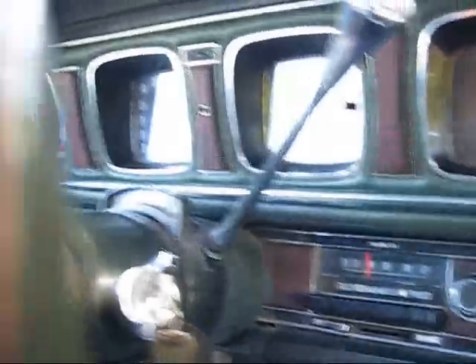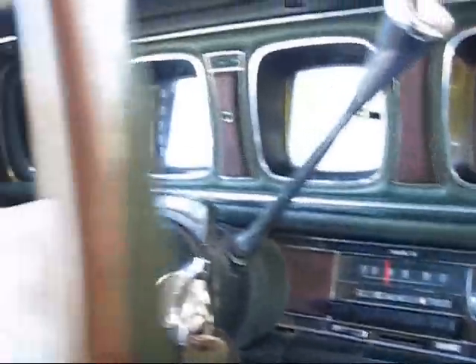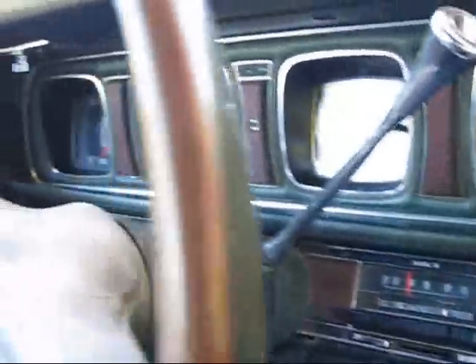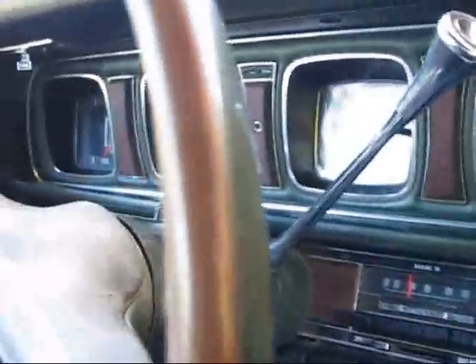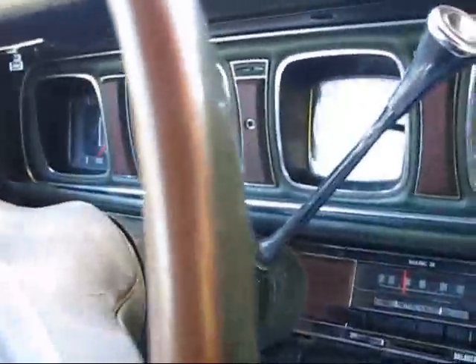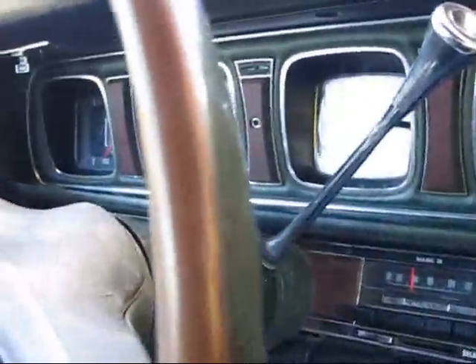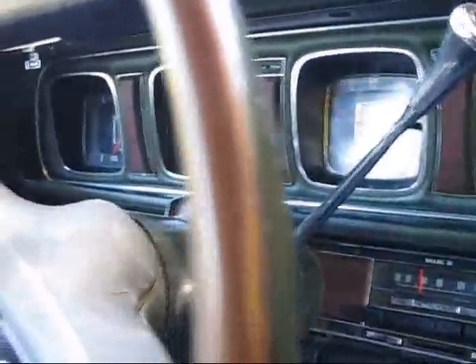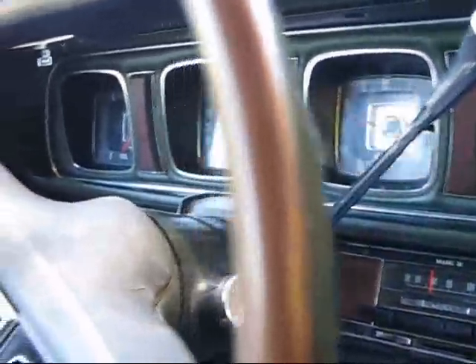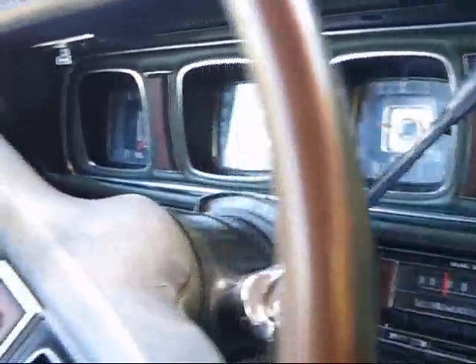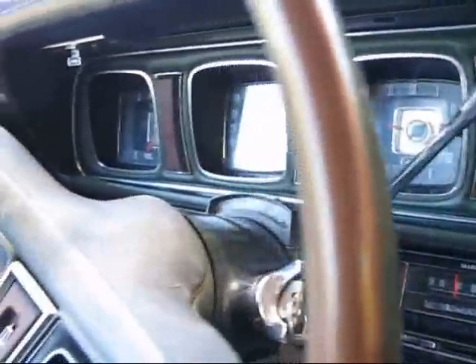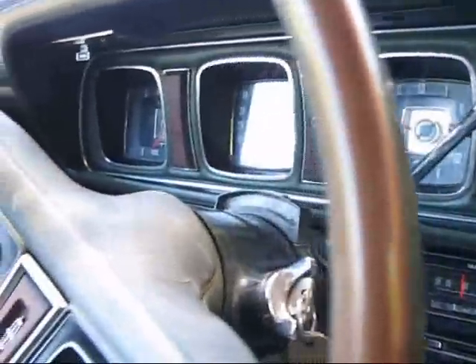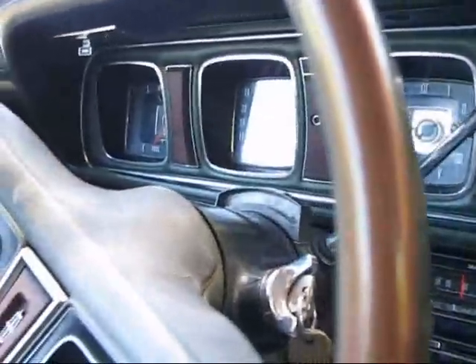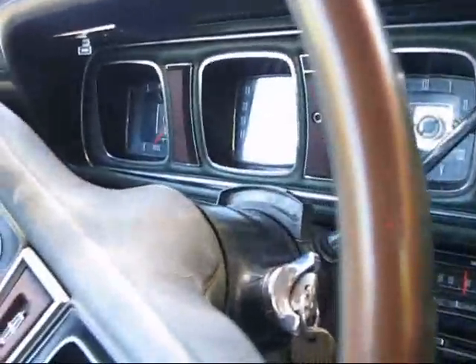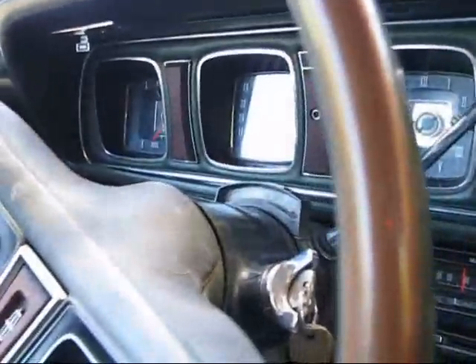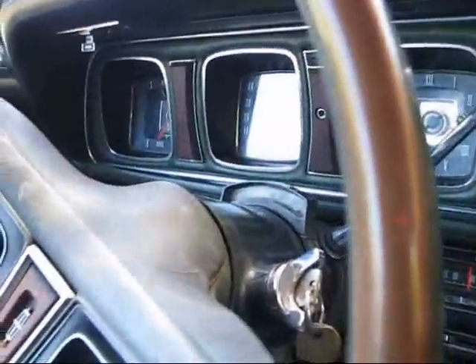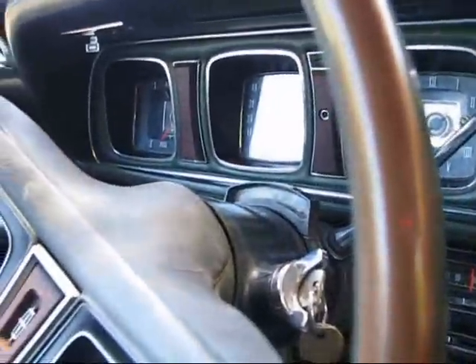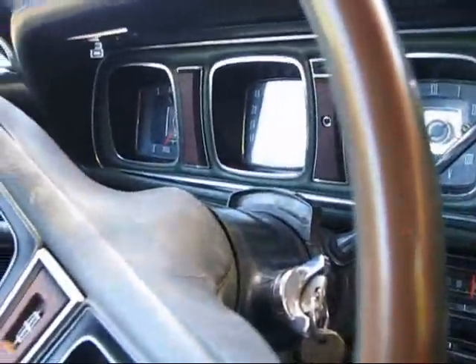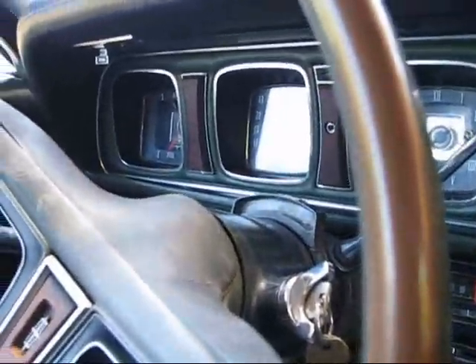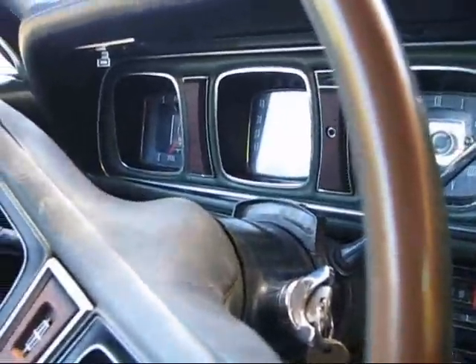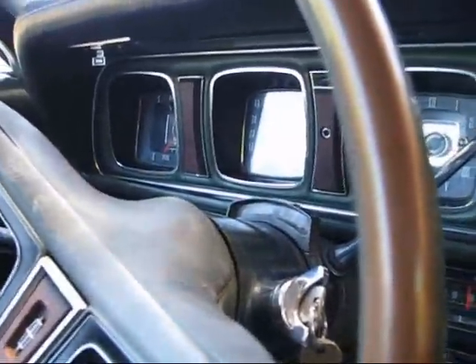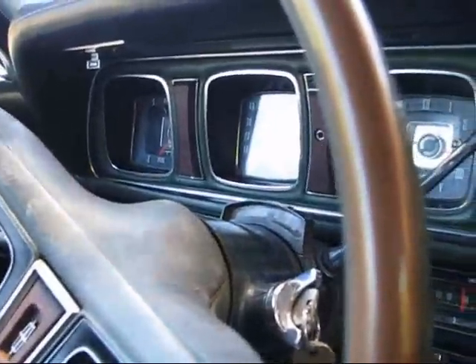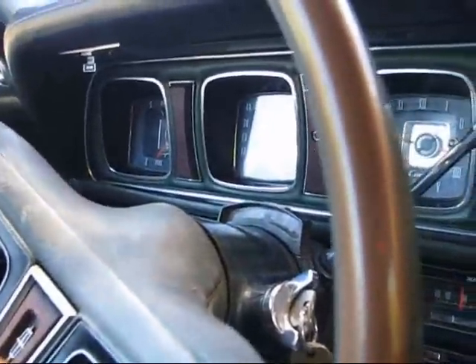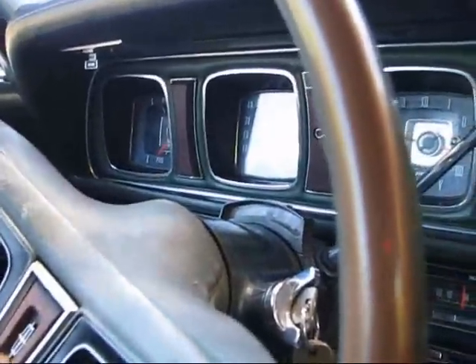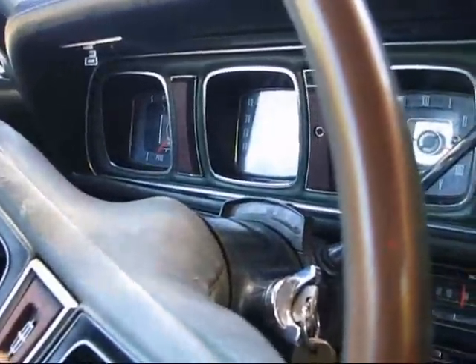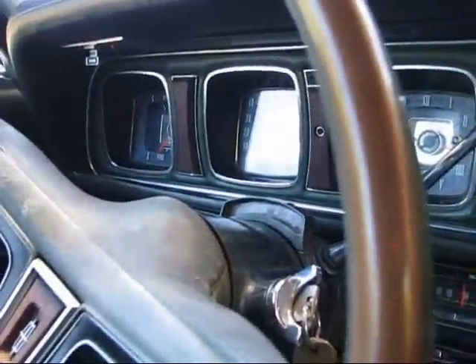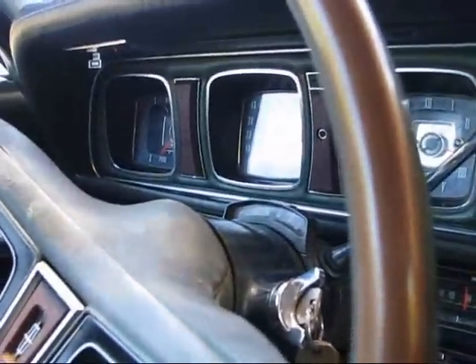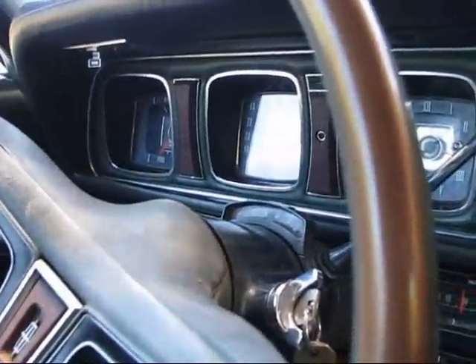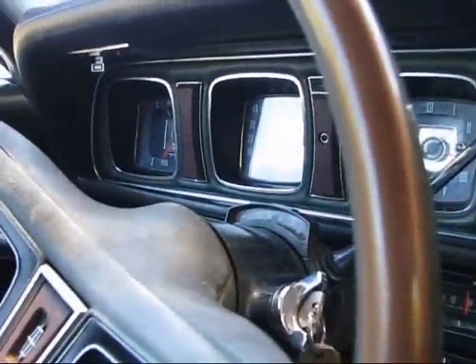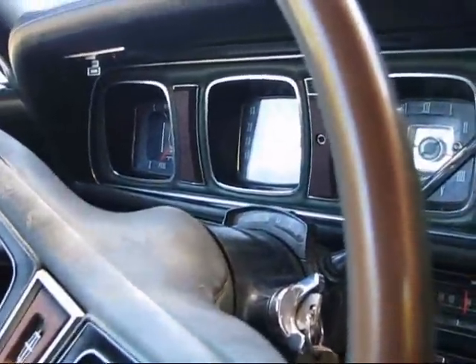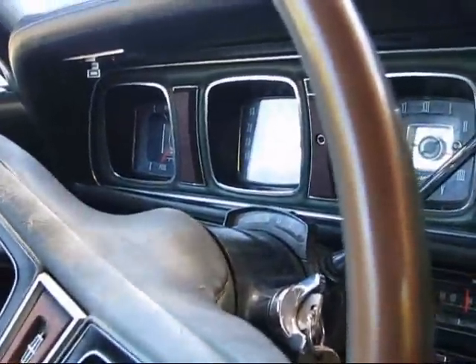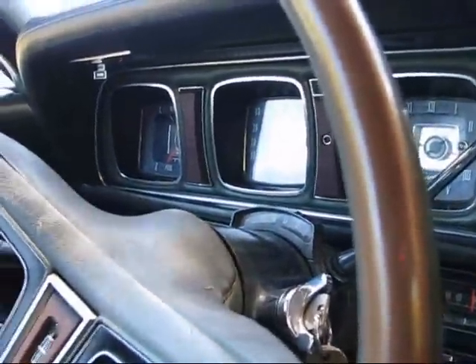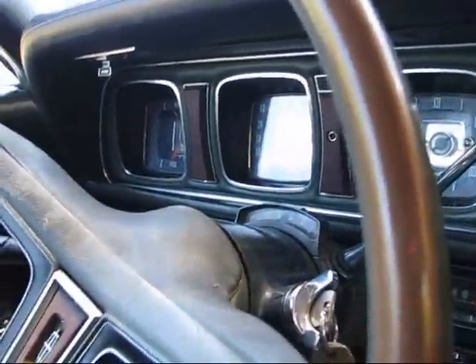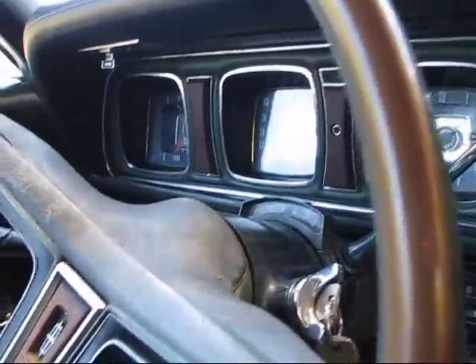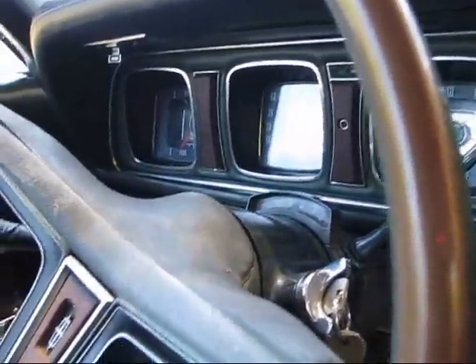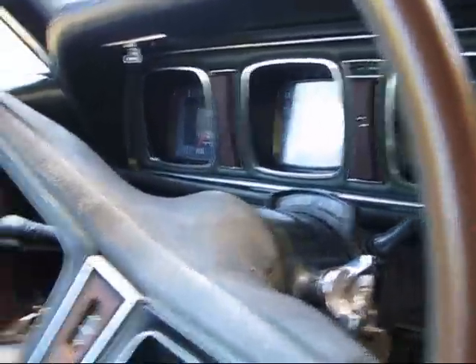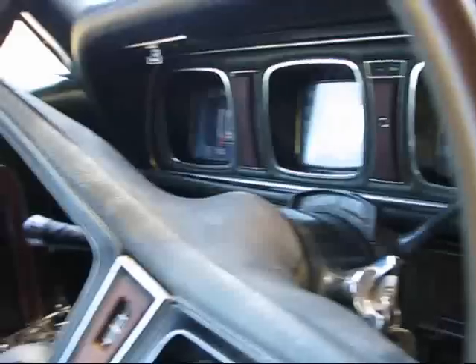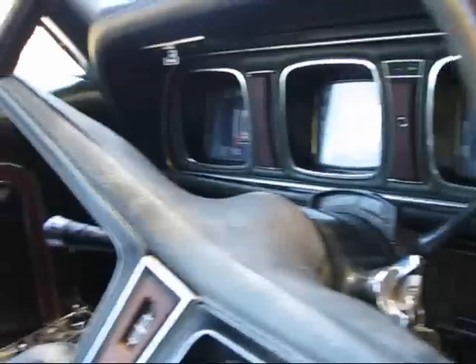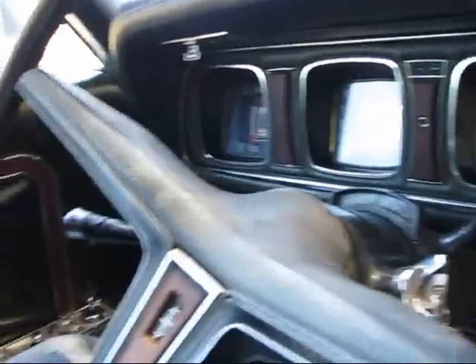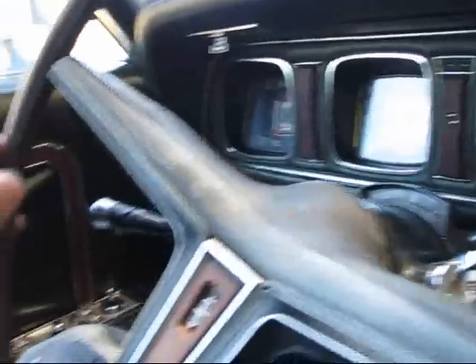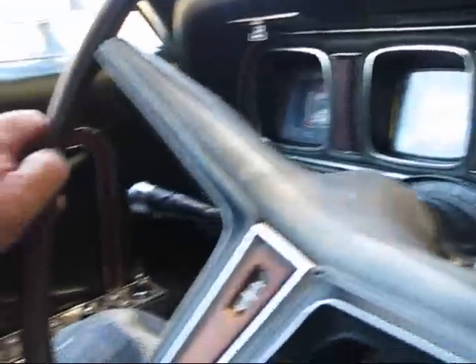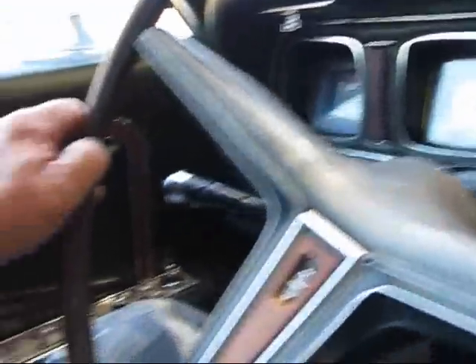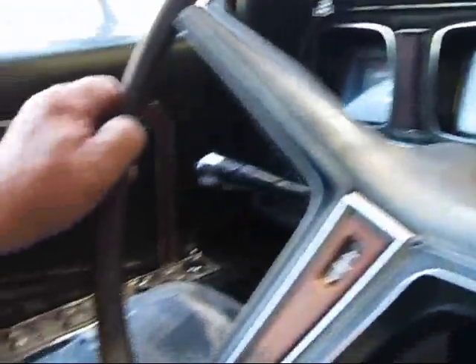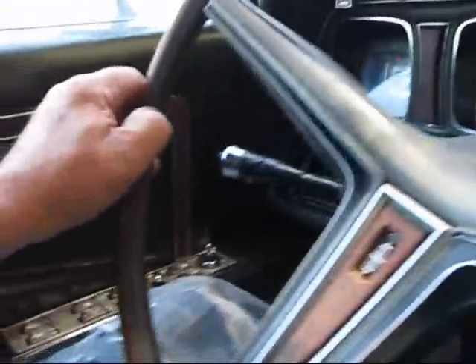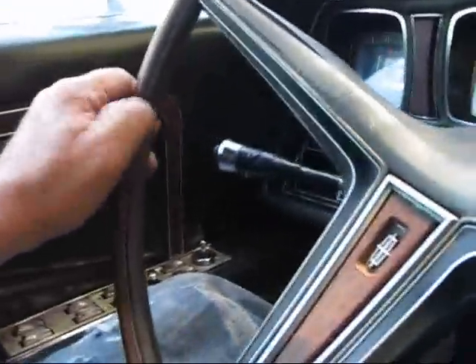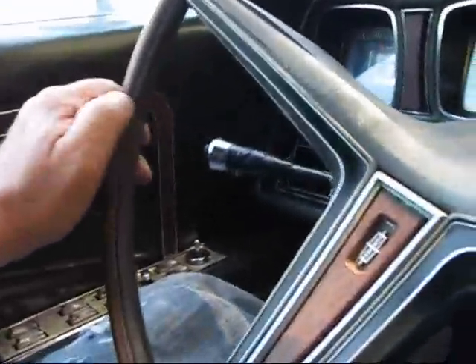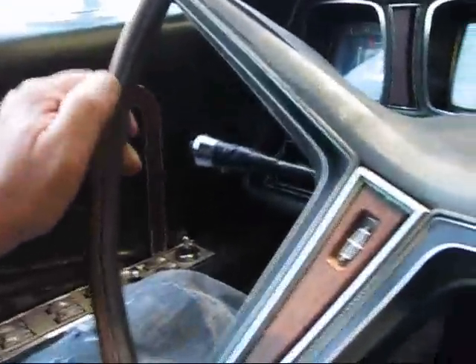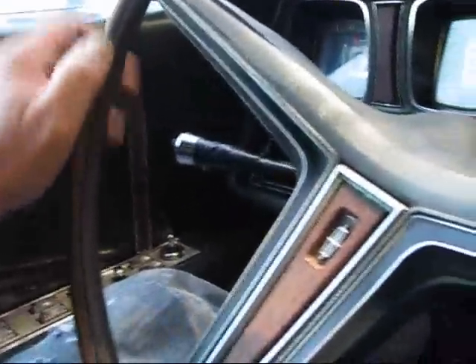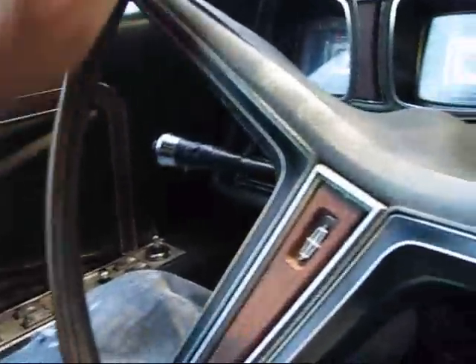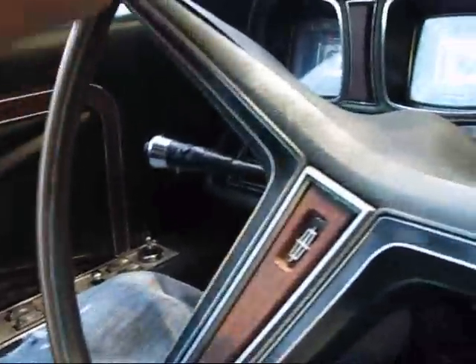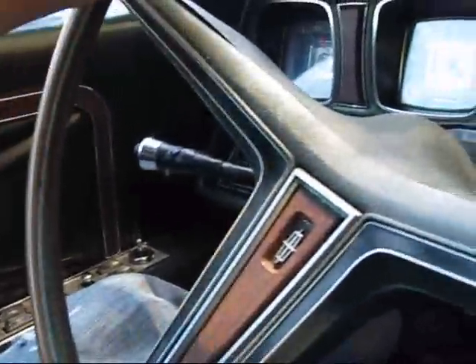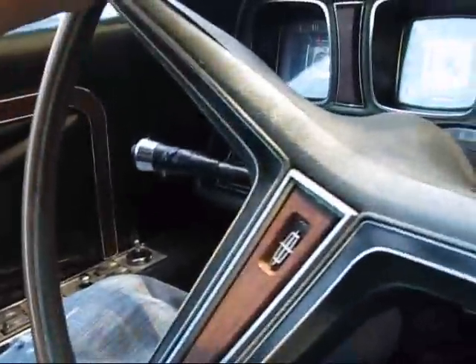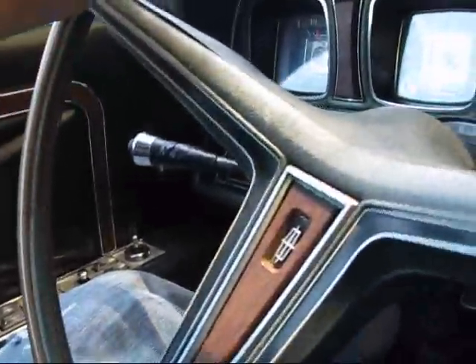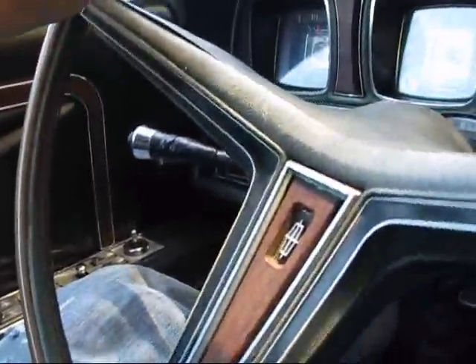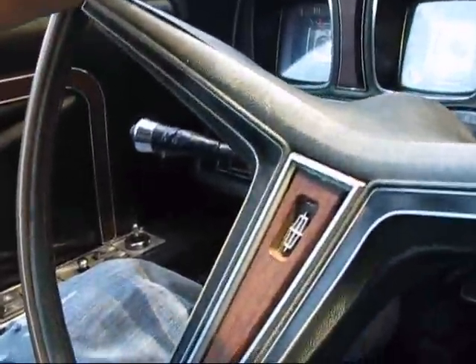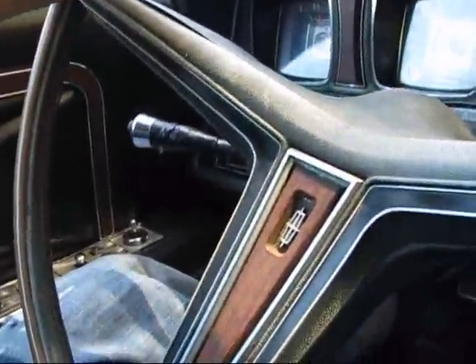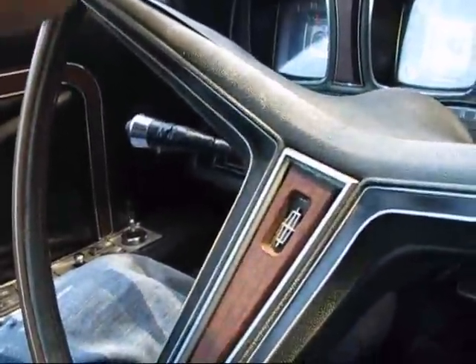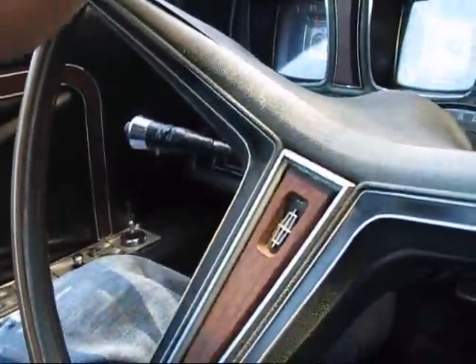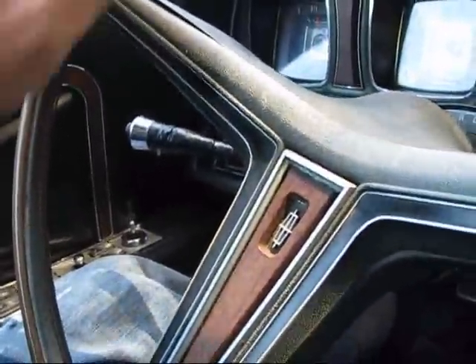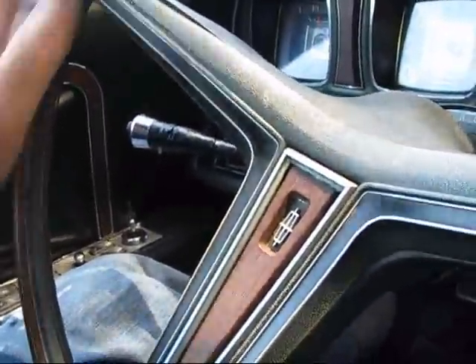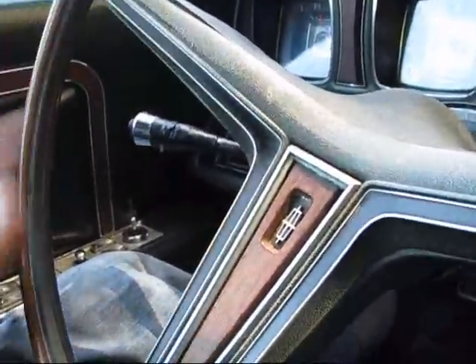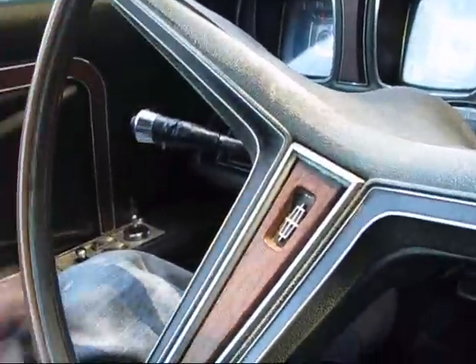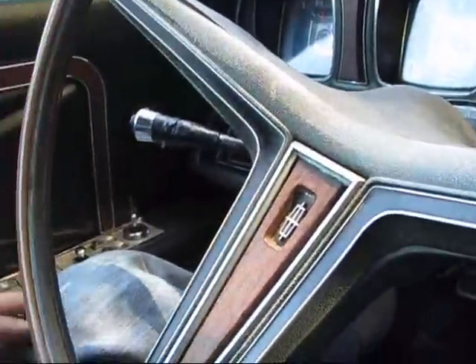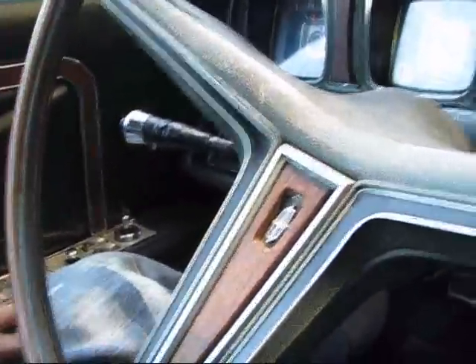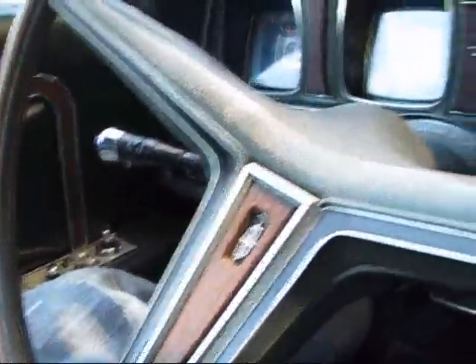The horn — I can't figure out how to honk. I think it's one of these. There we go. Horn works.